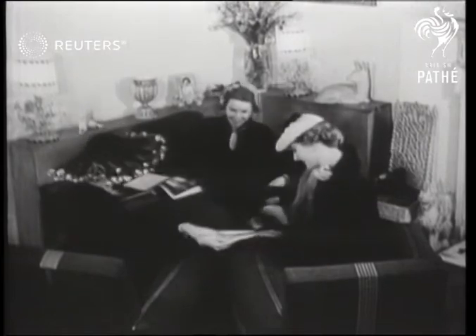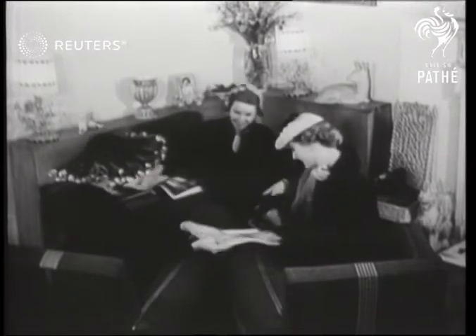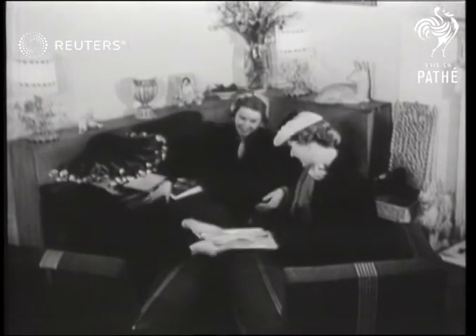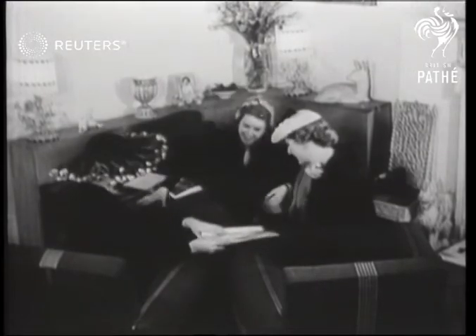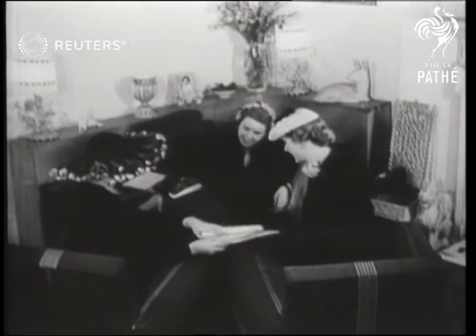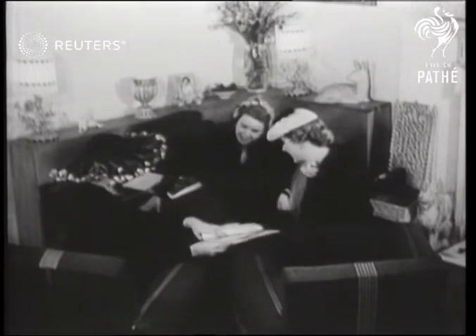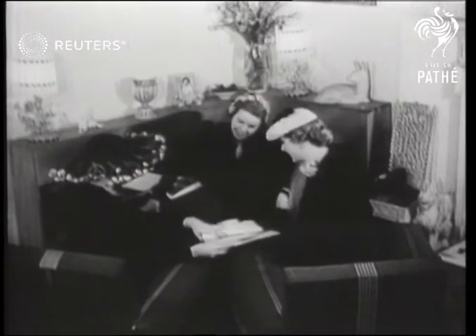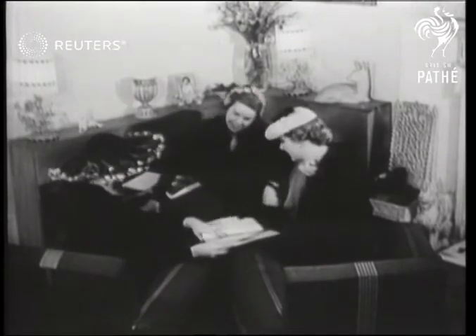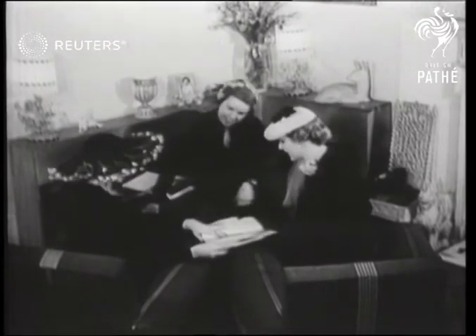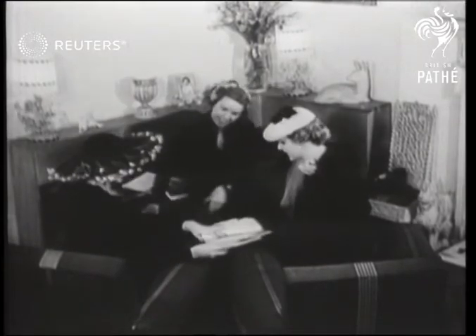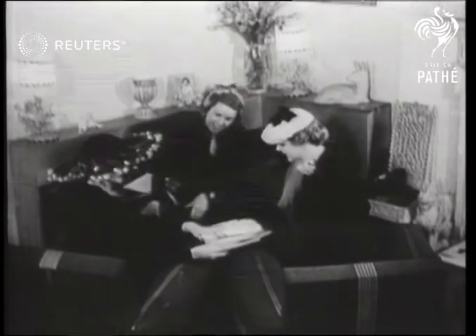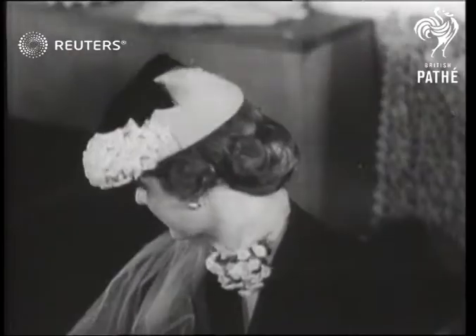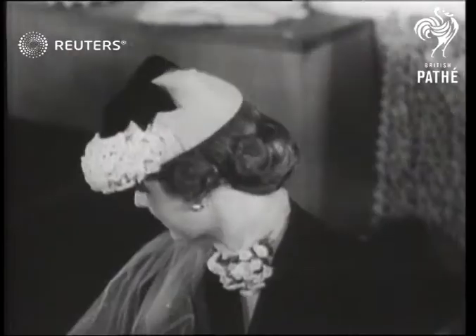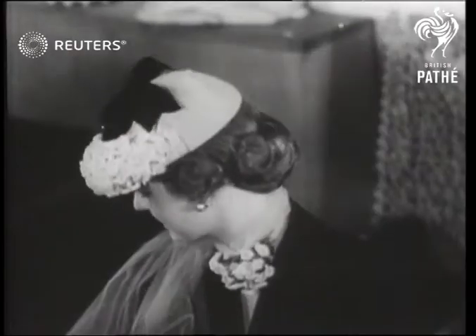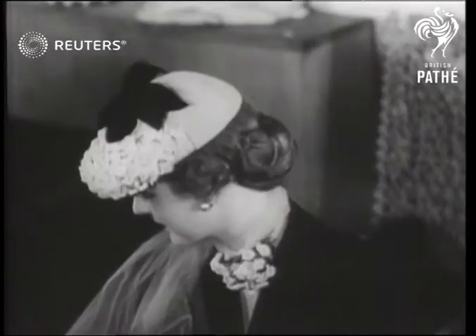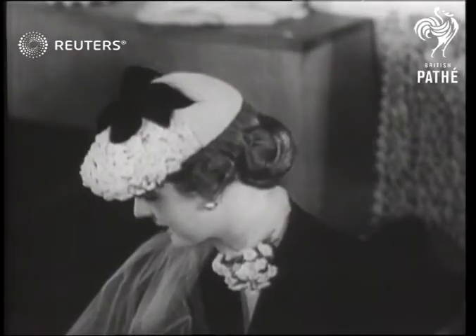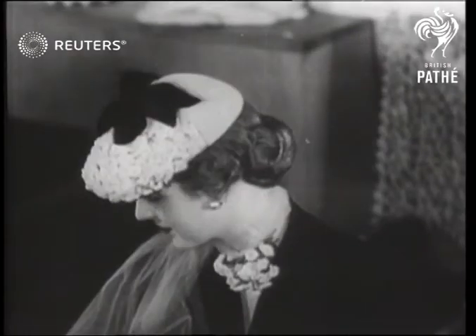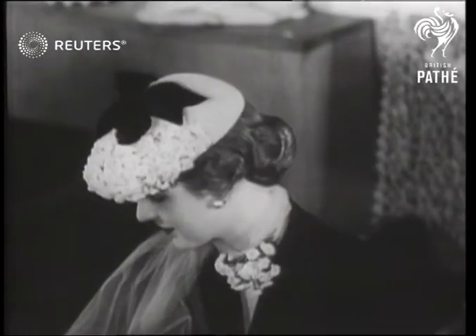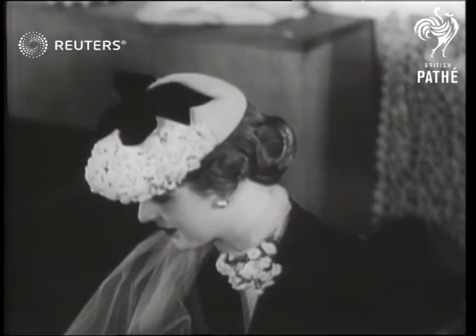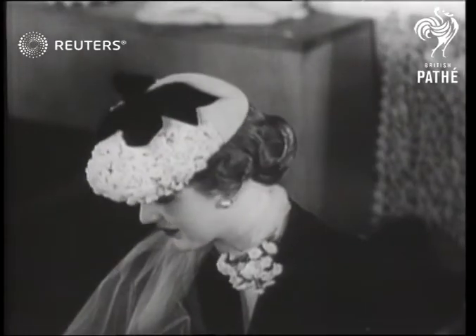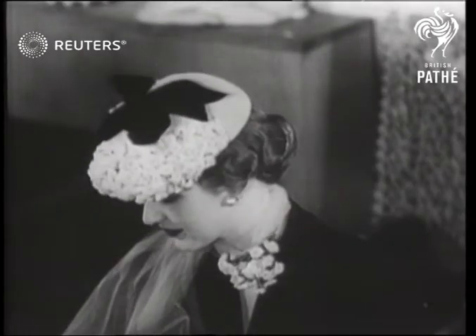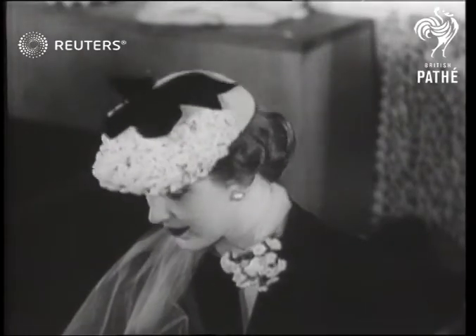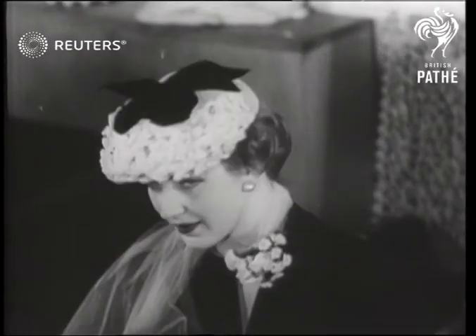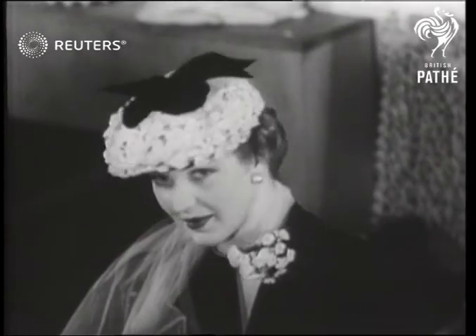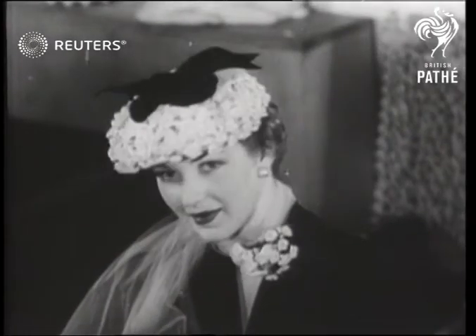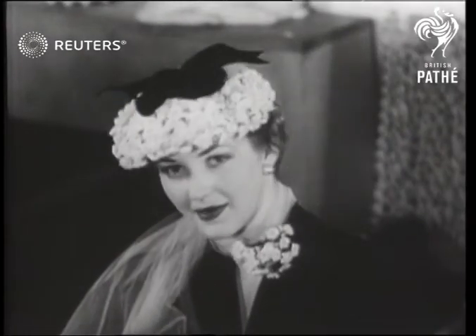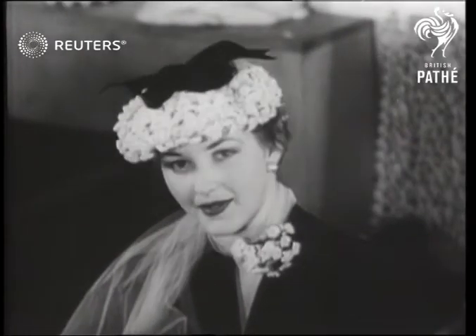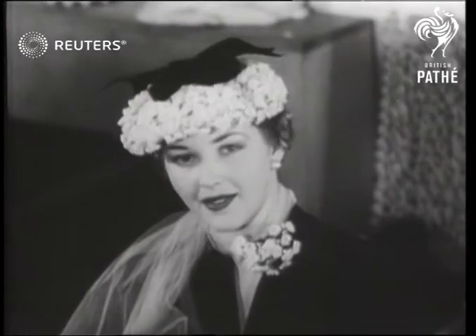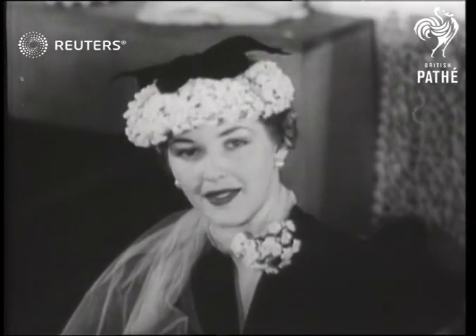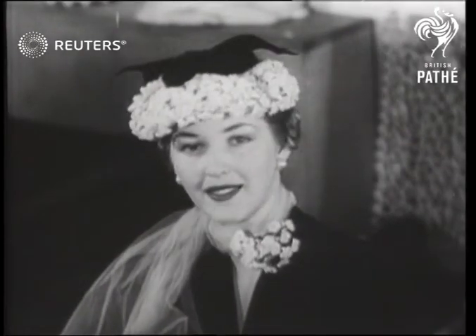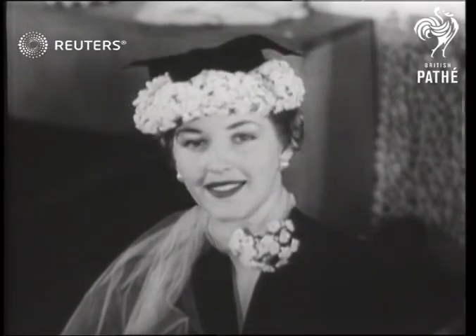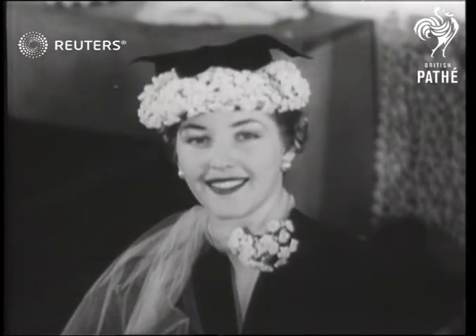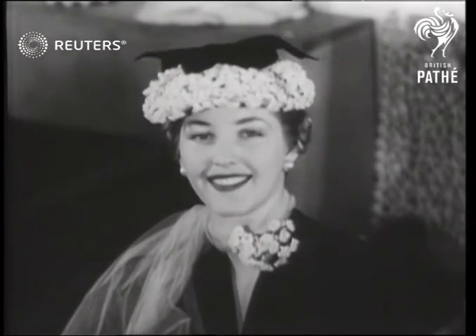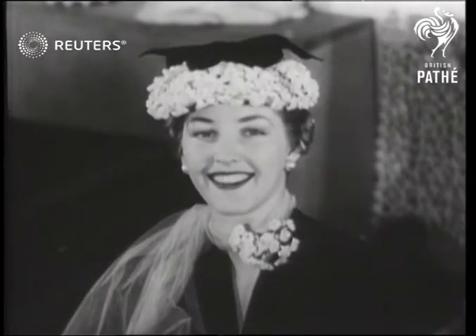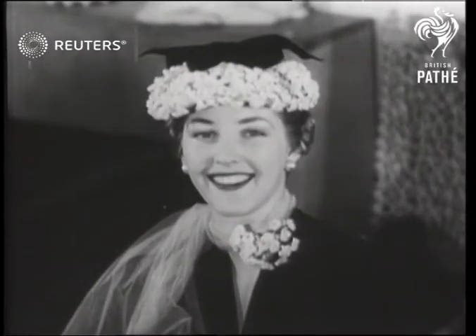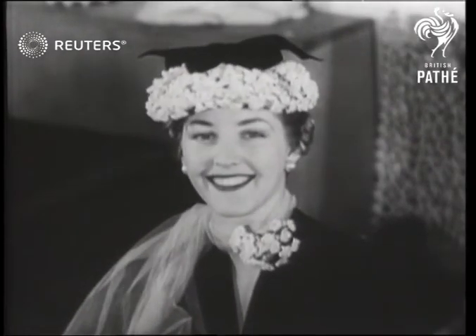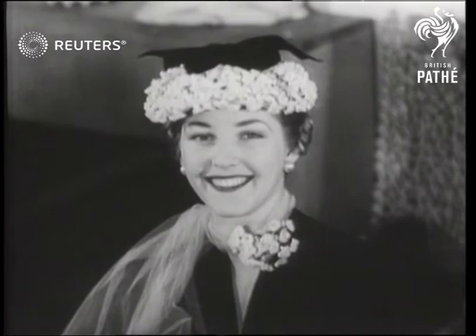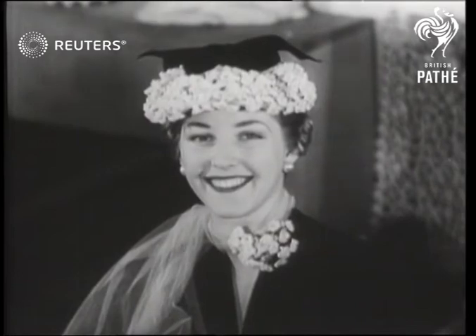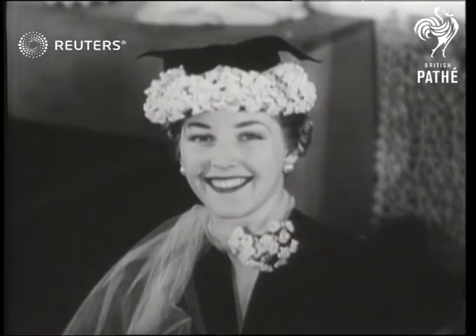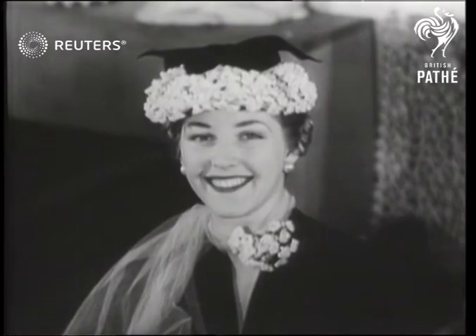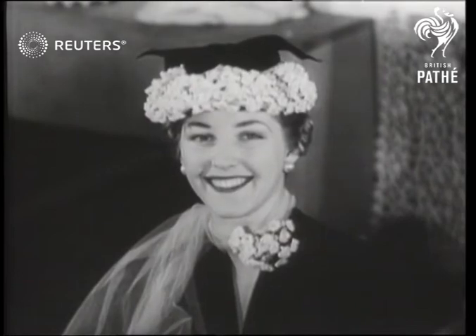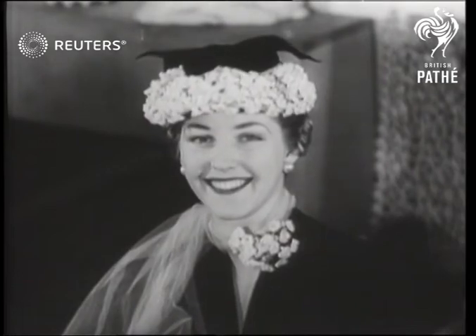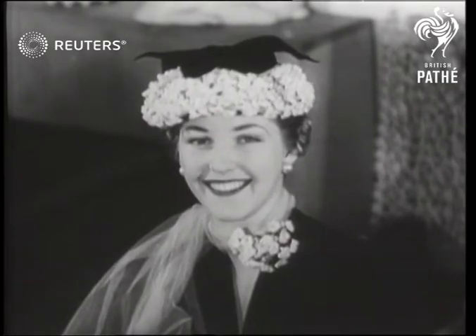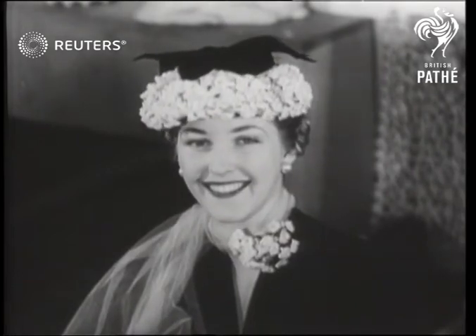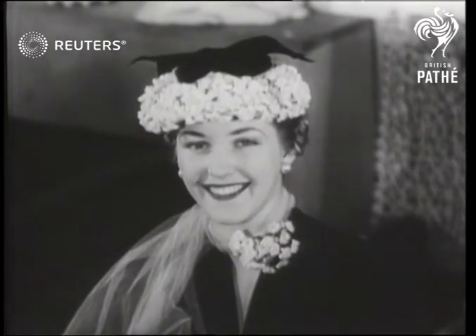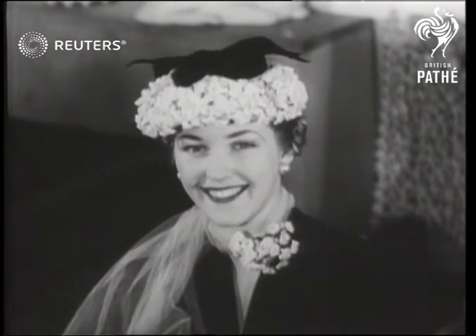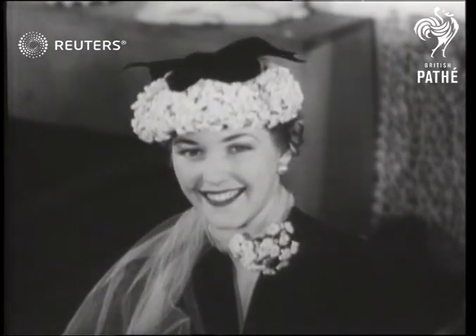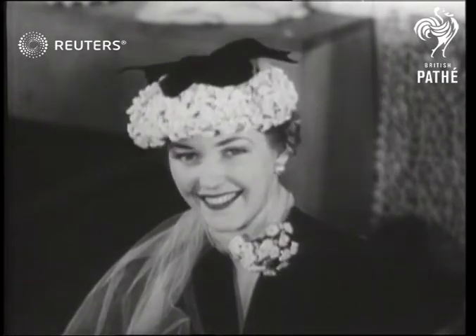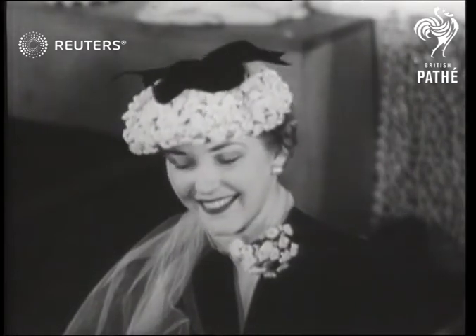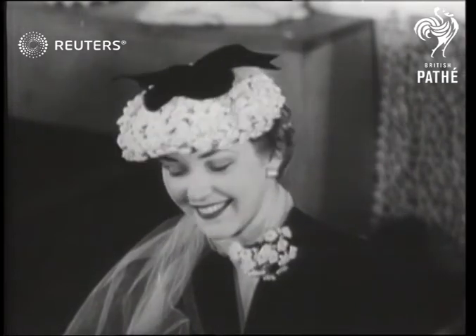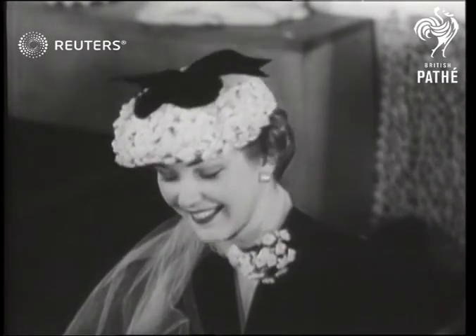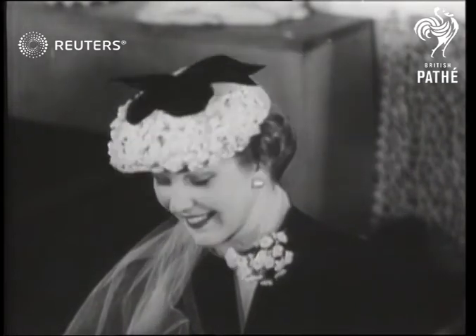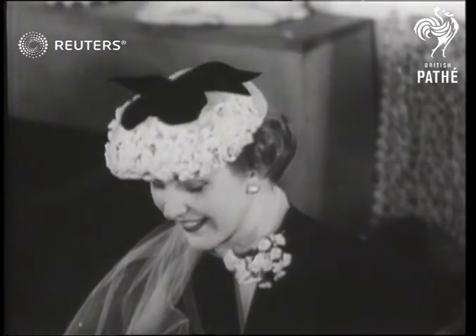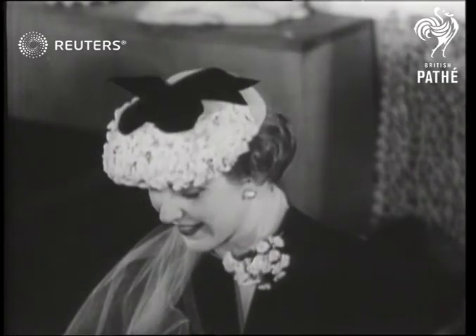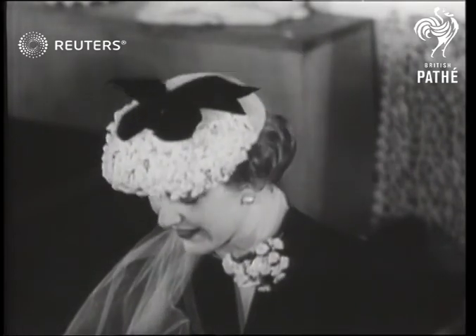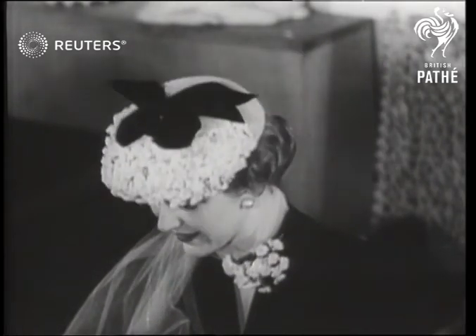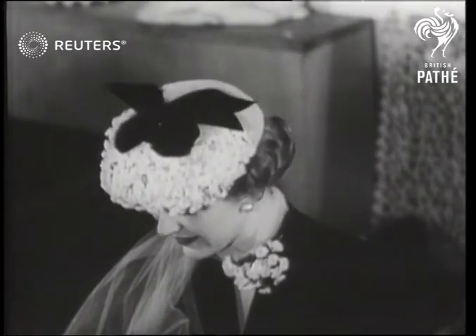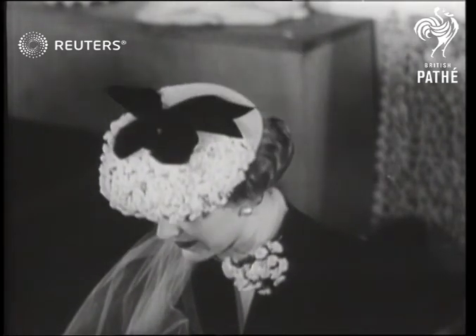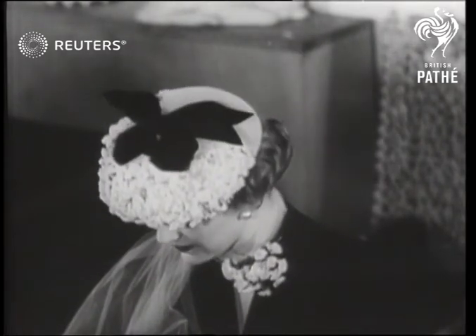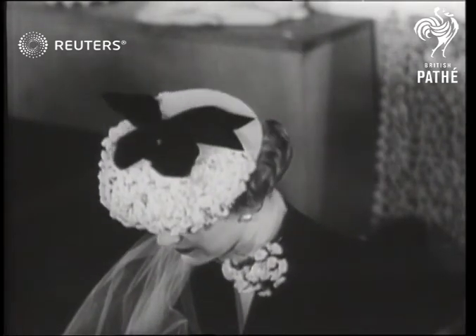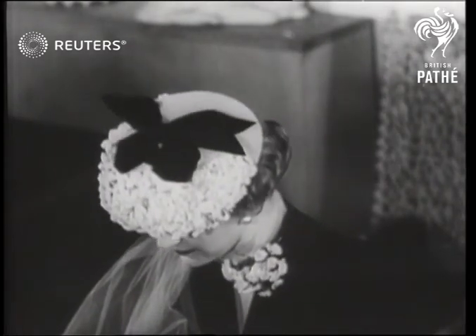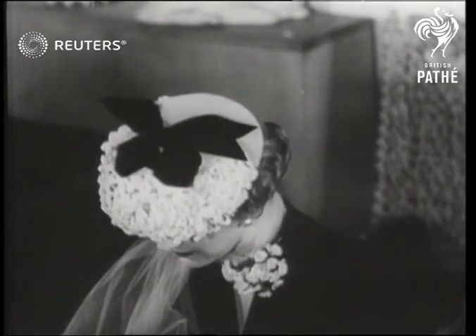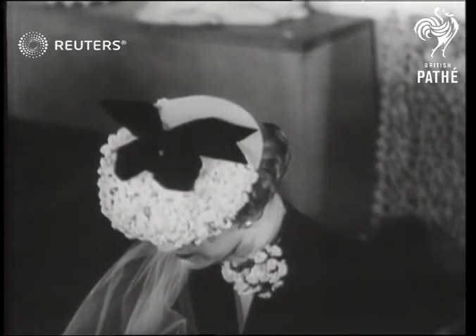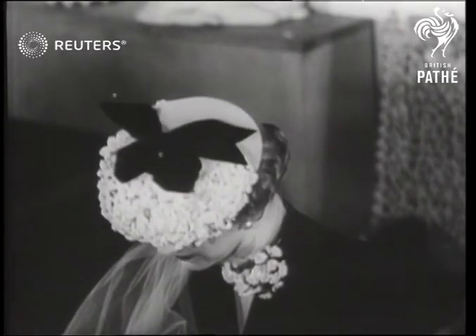Another distinguished model, the backhunter Spoil, displayed this hat with violets and a scarf. Ideal for the Easter parade or for those mad March days.